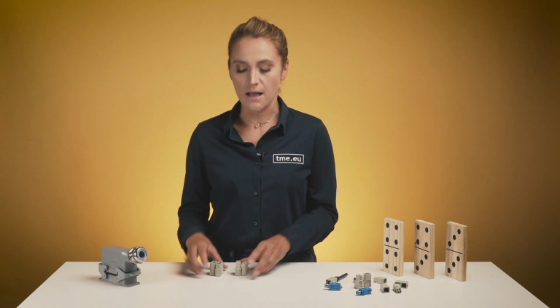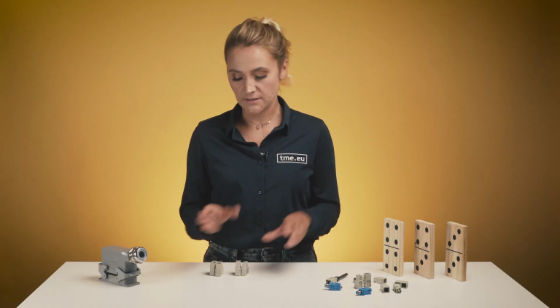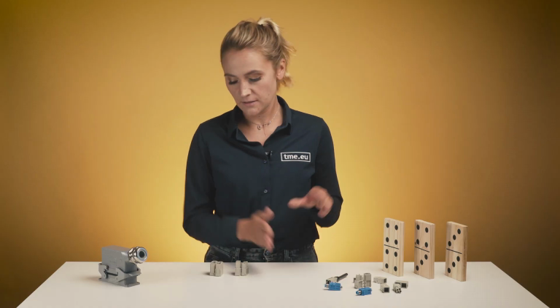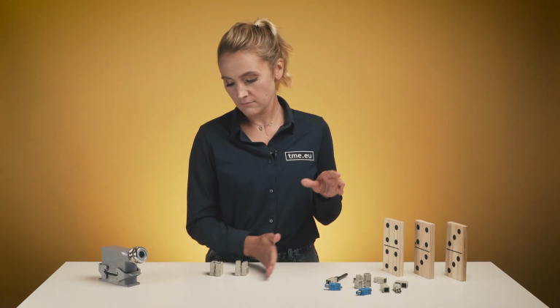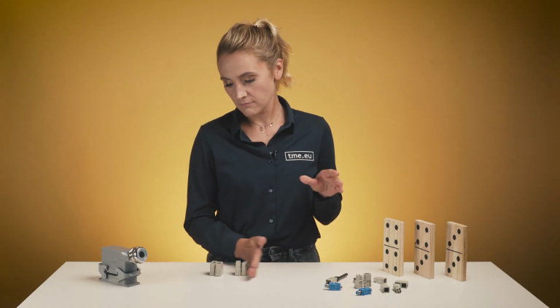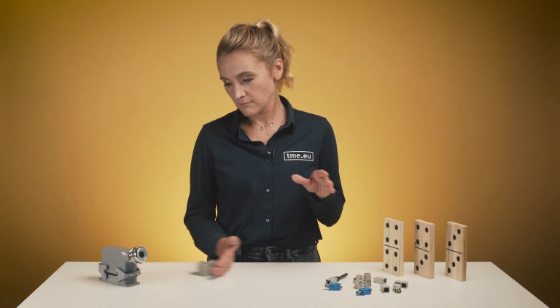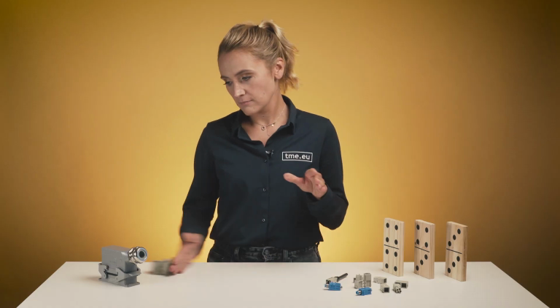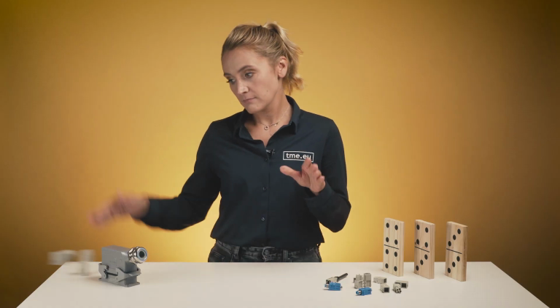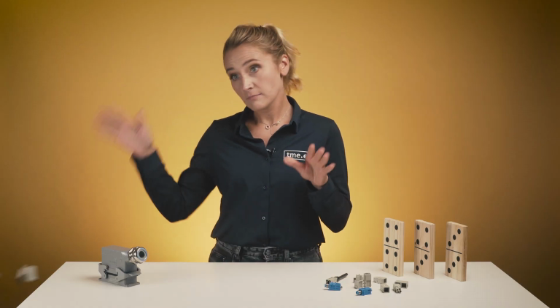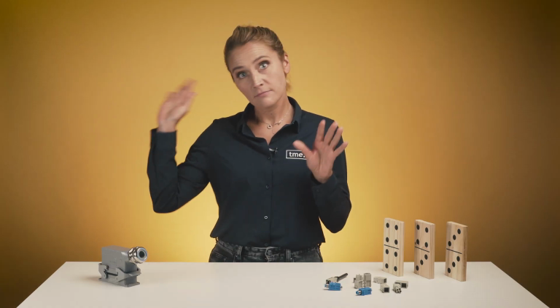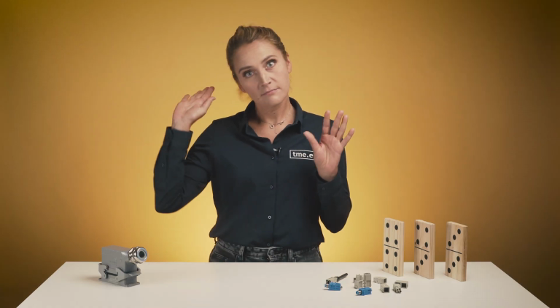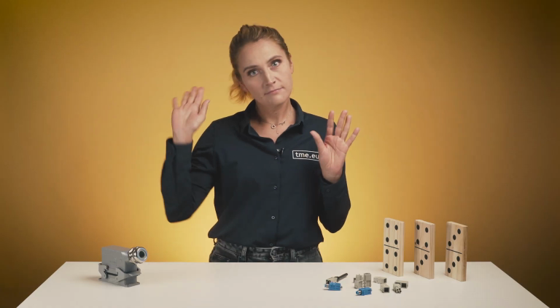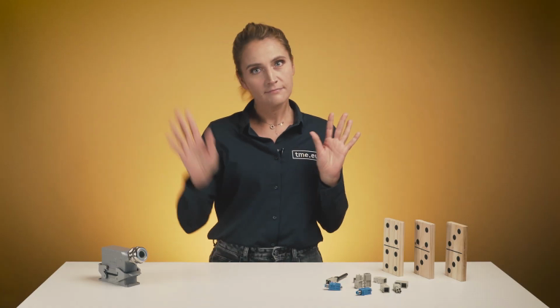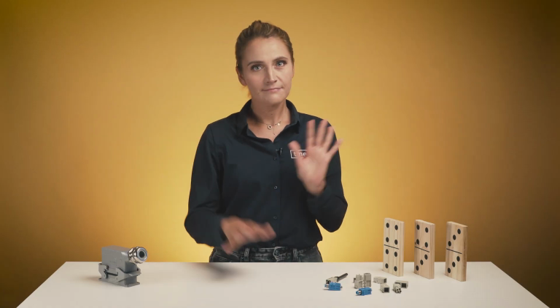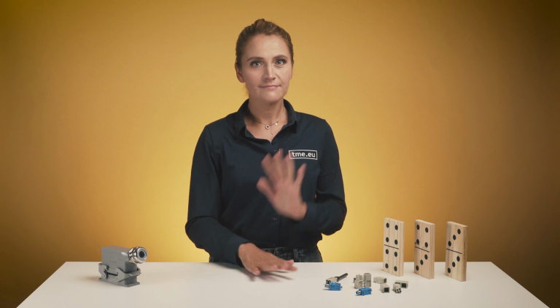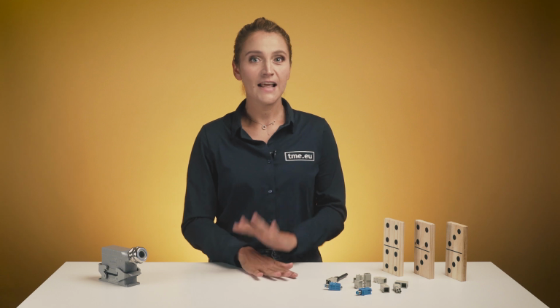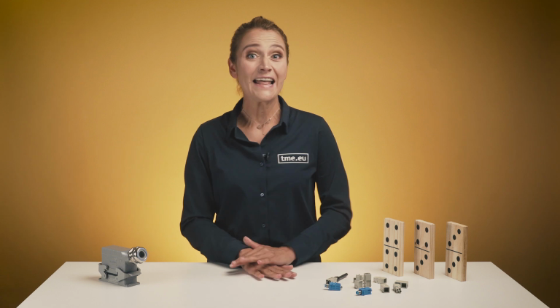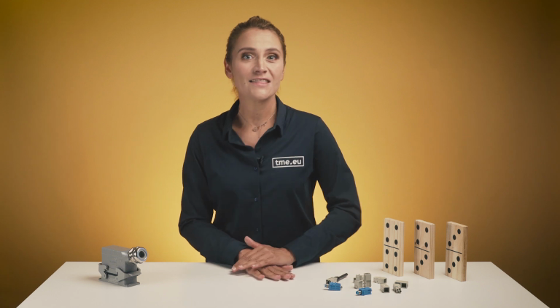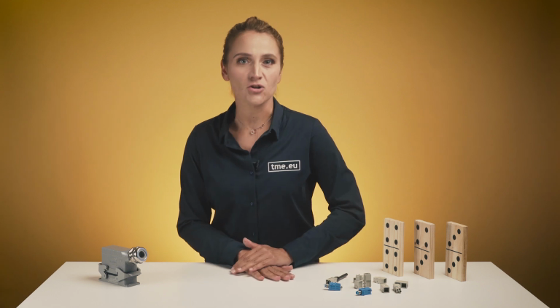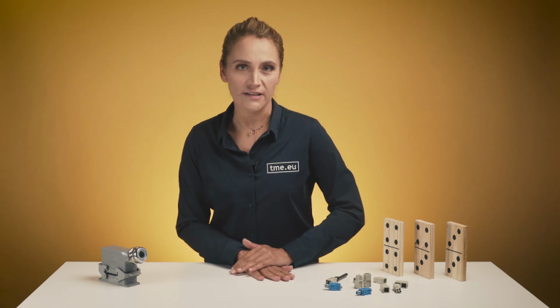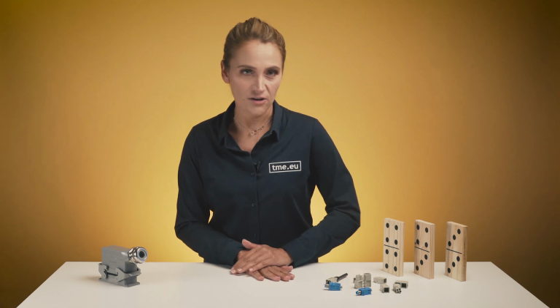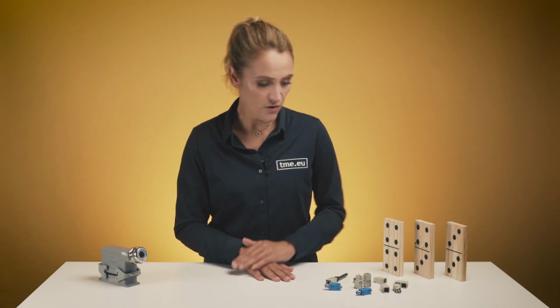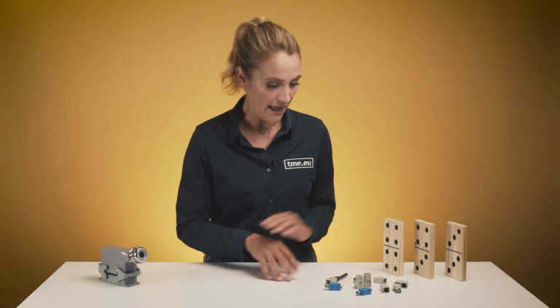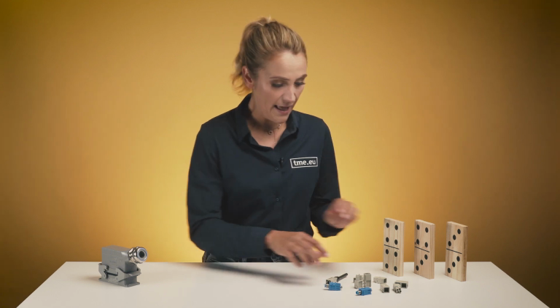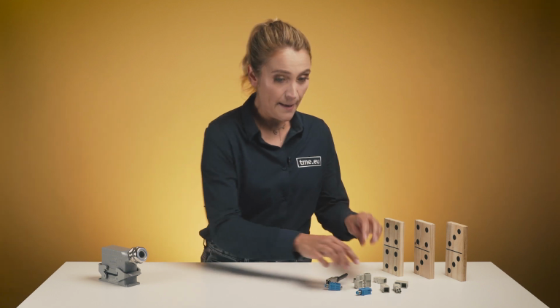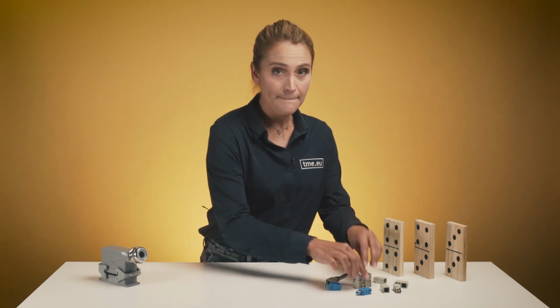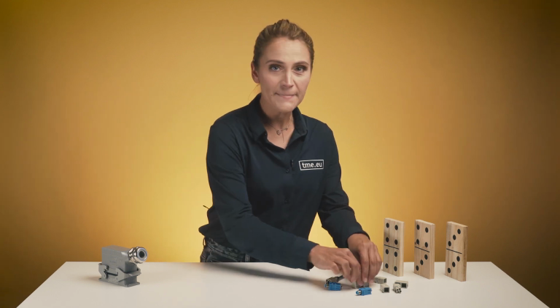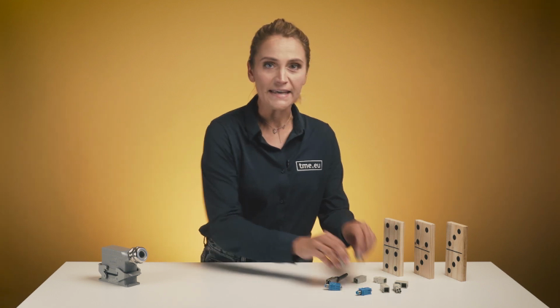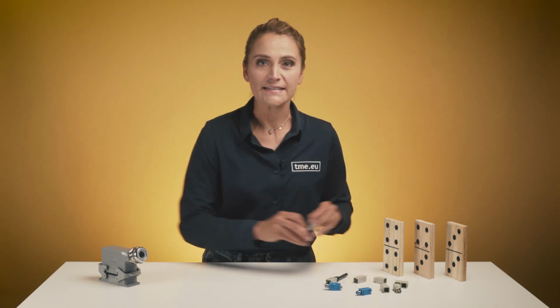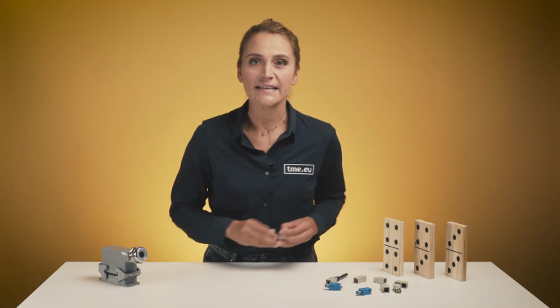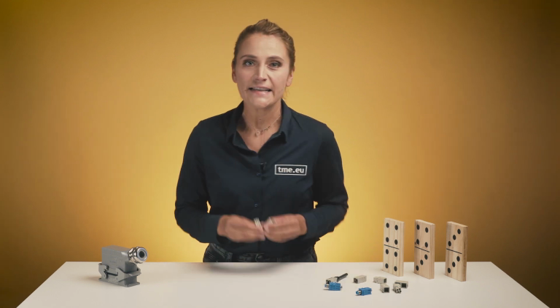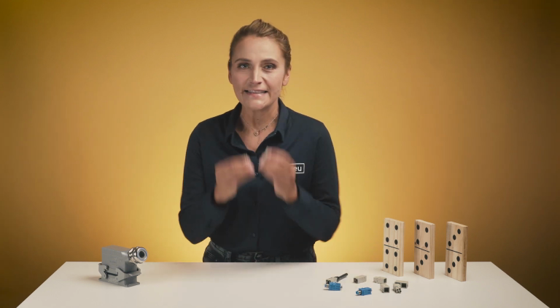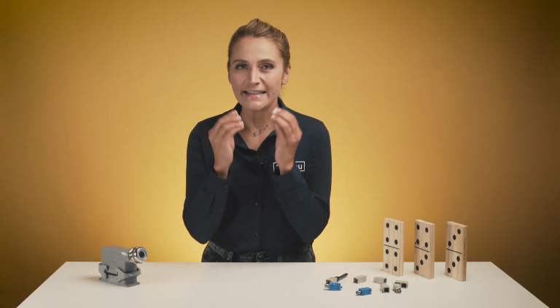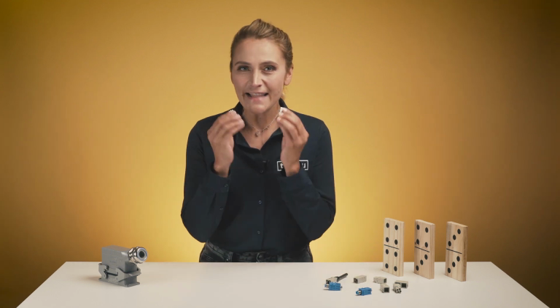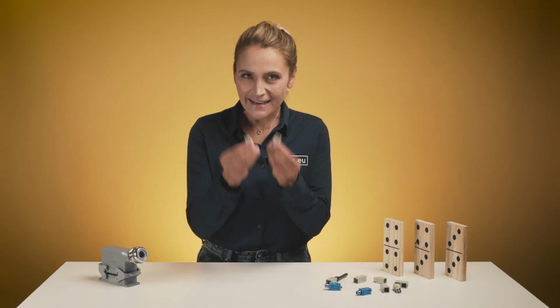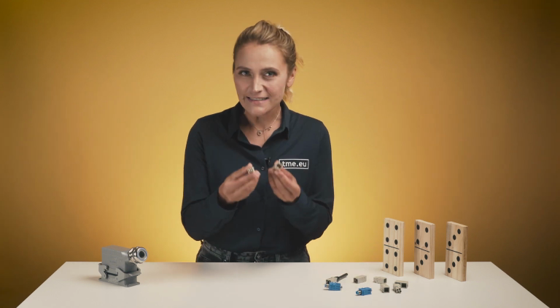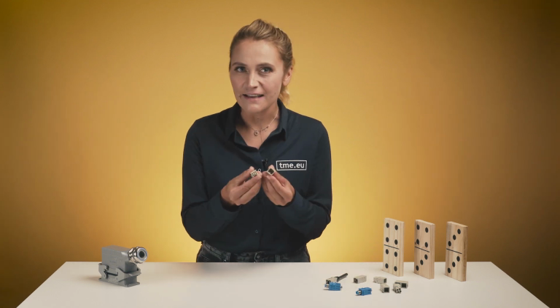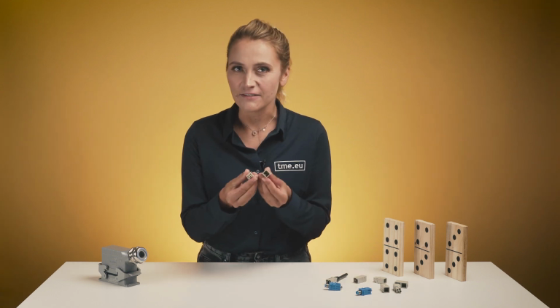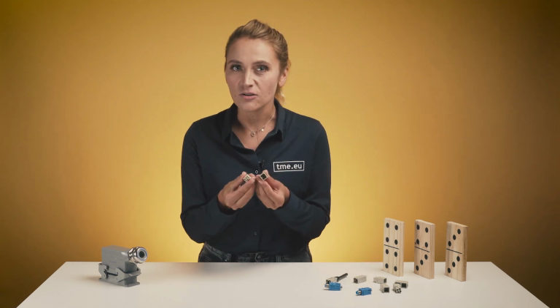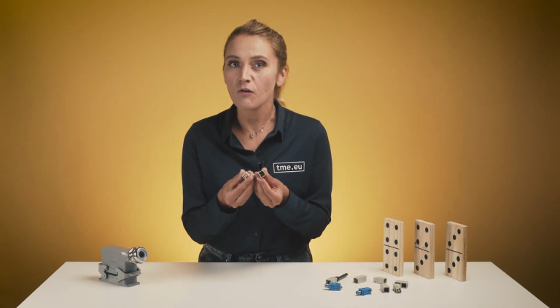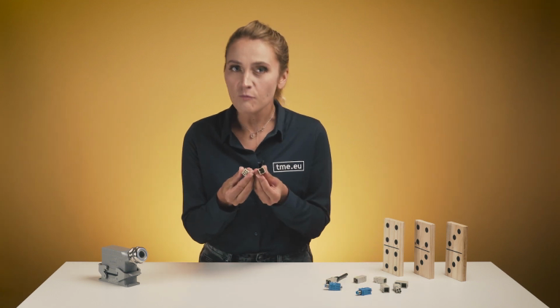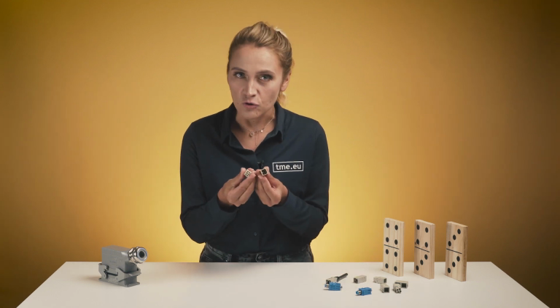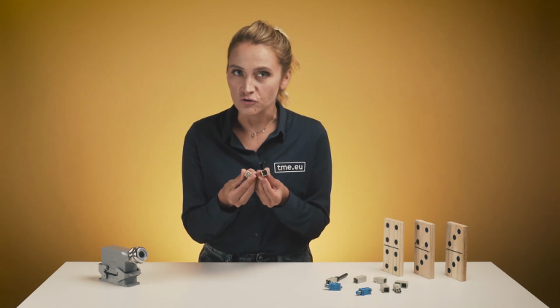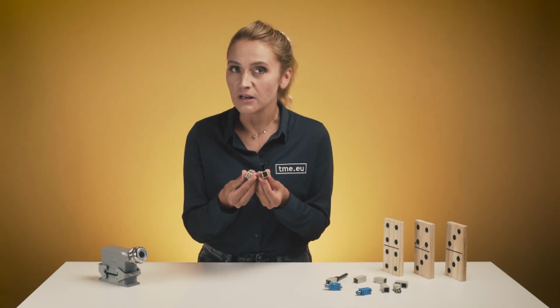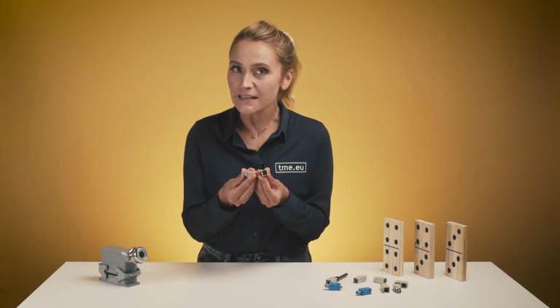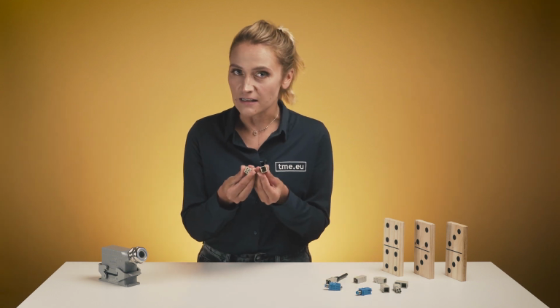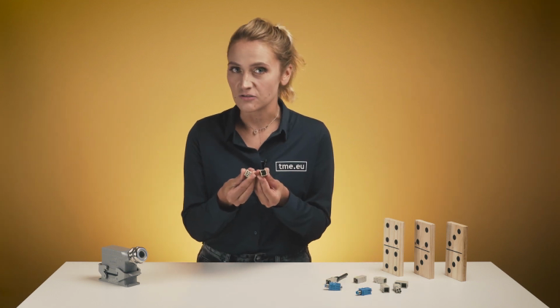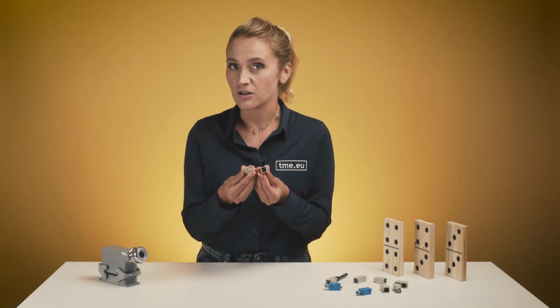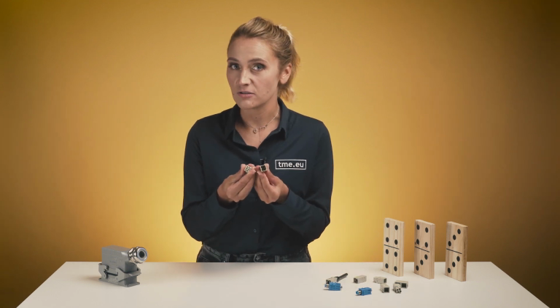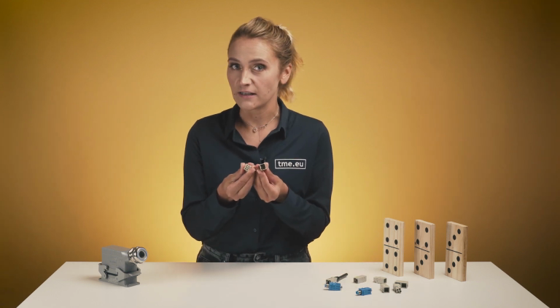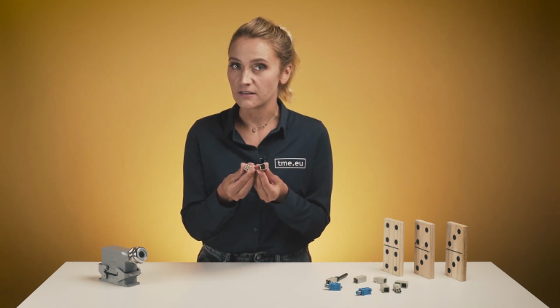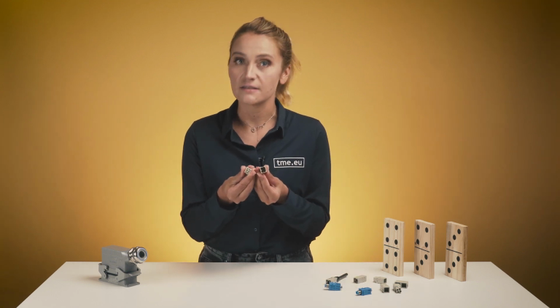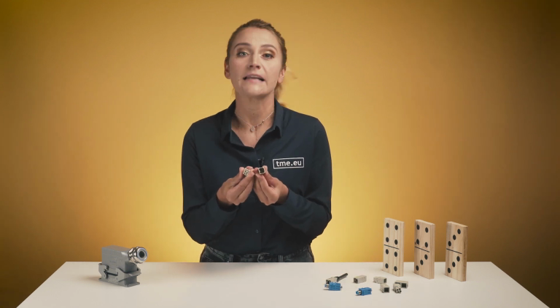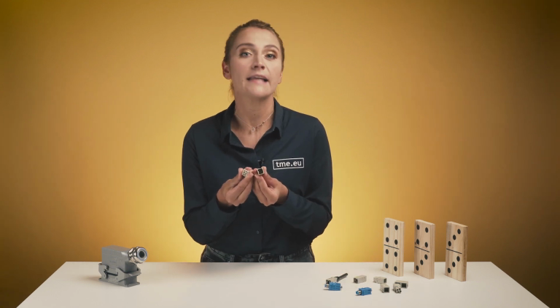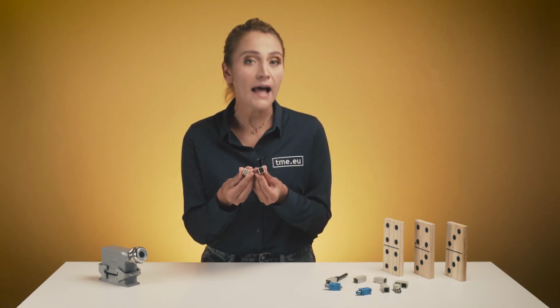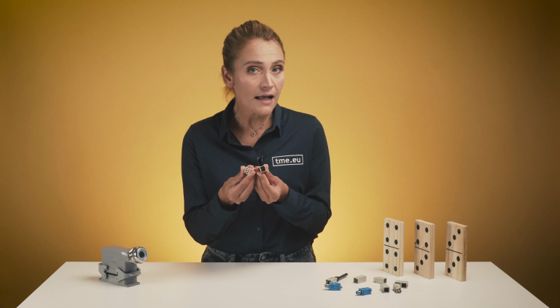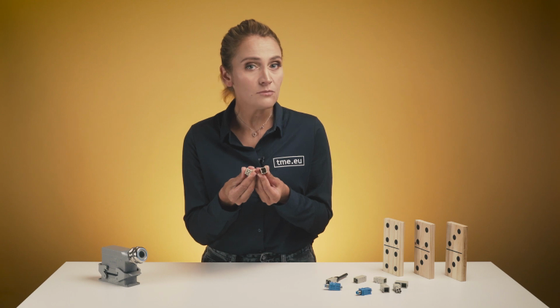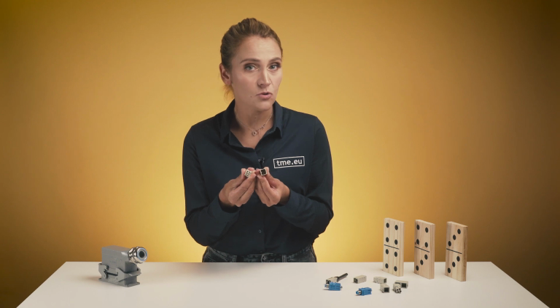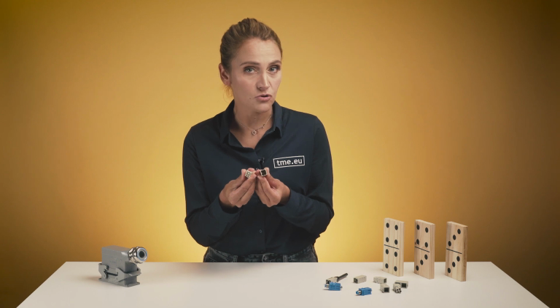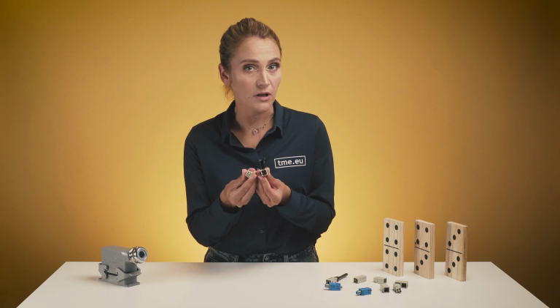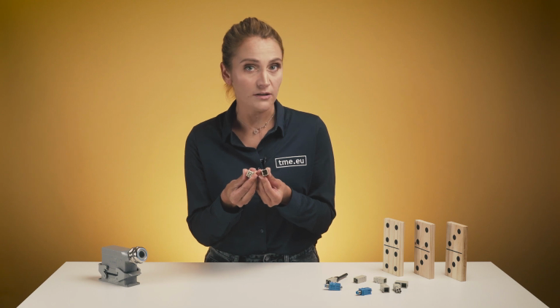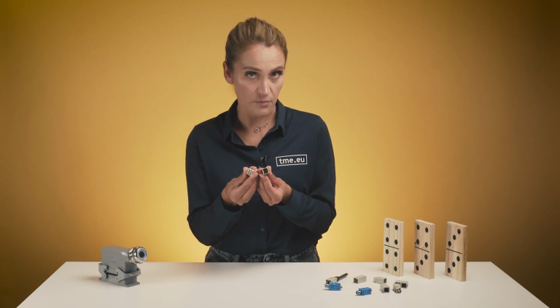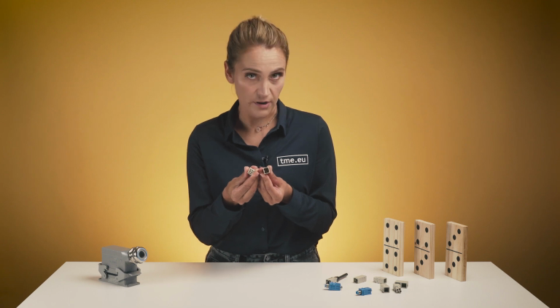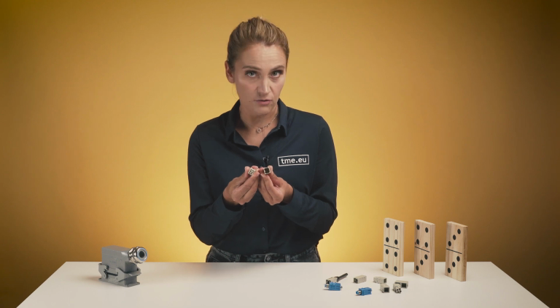But not any longer. Meet the next level of modular industrial connectors: the HAN Modular Domino.